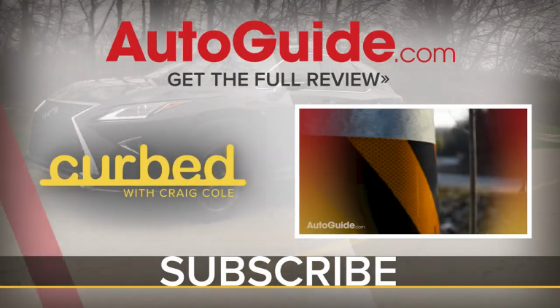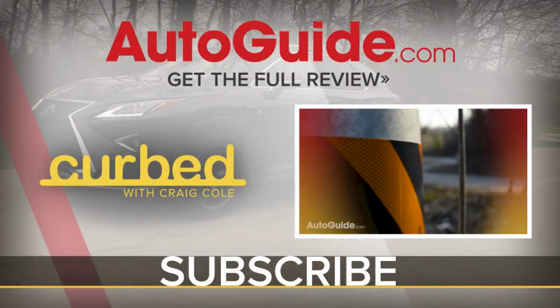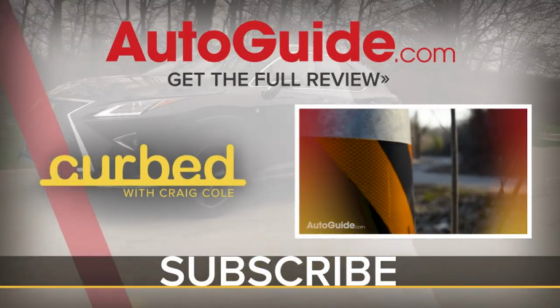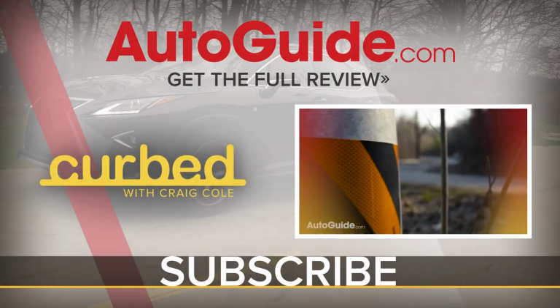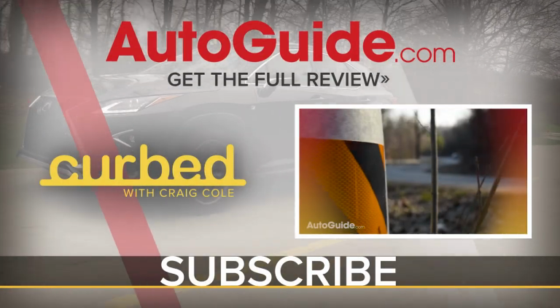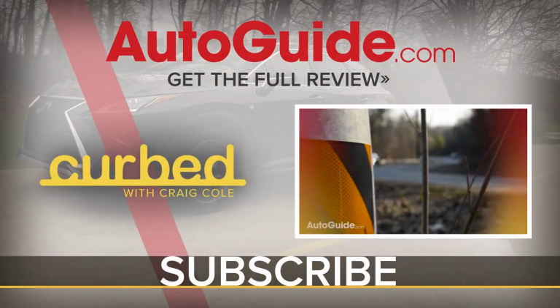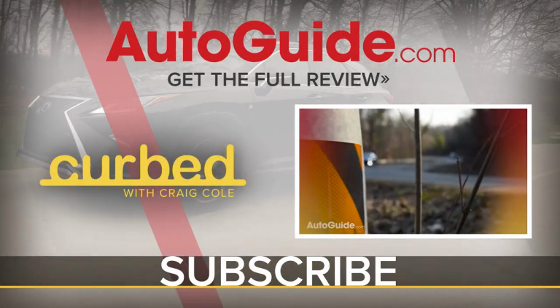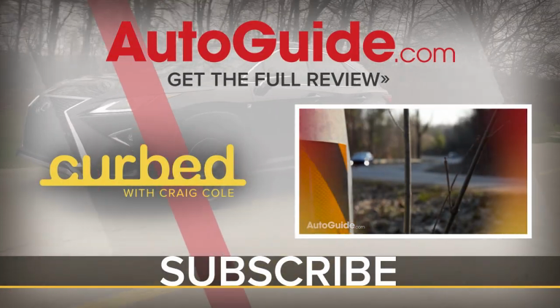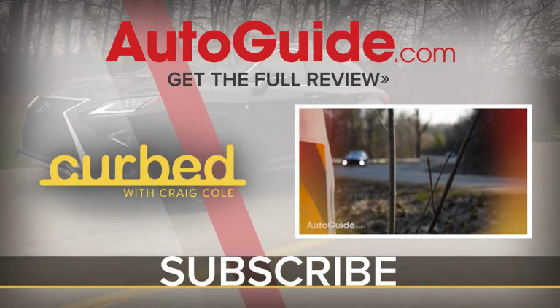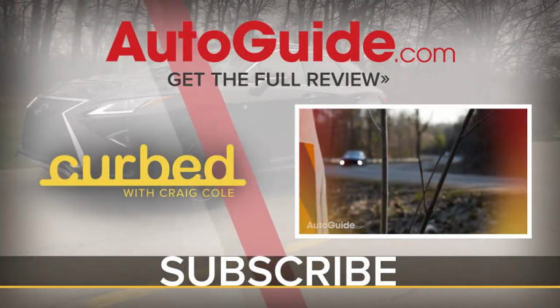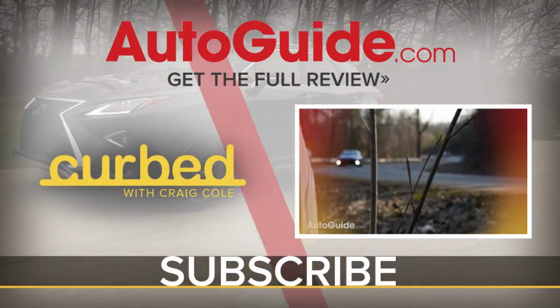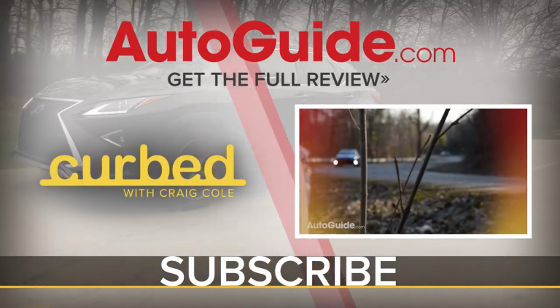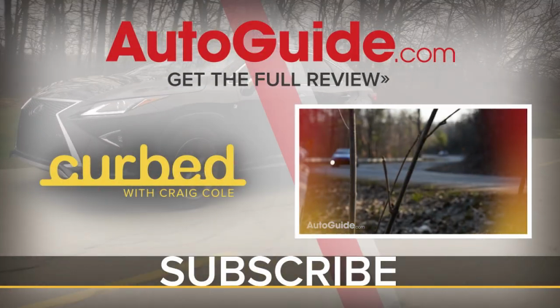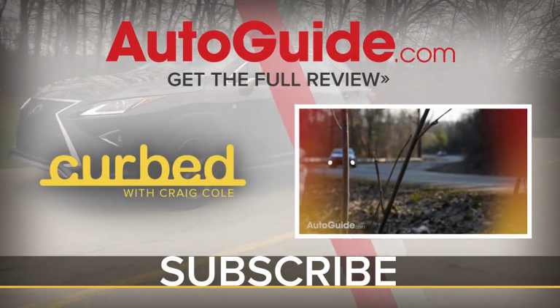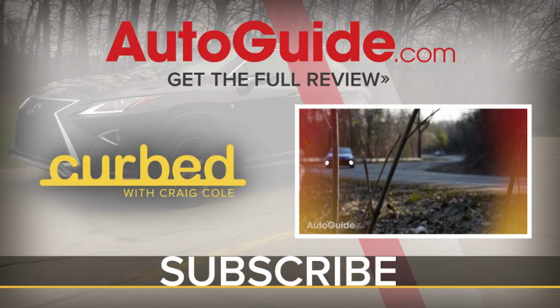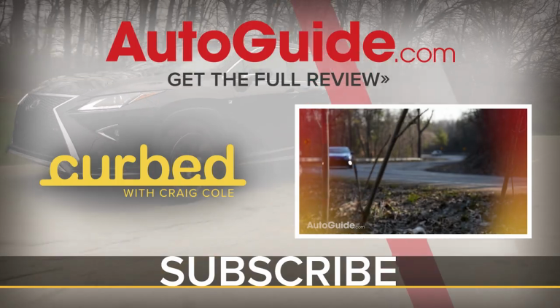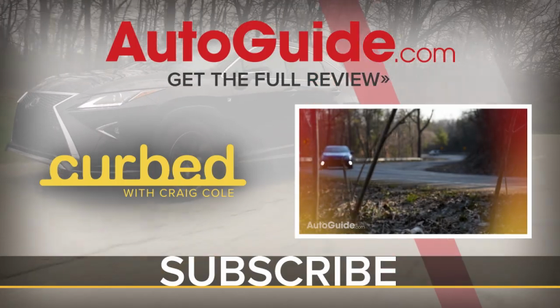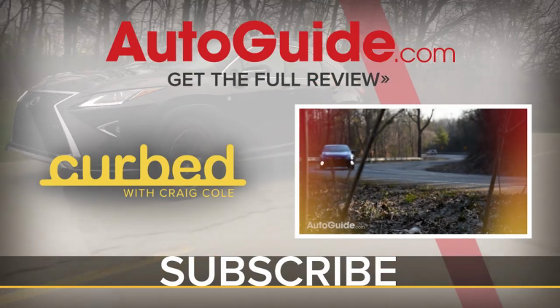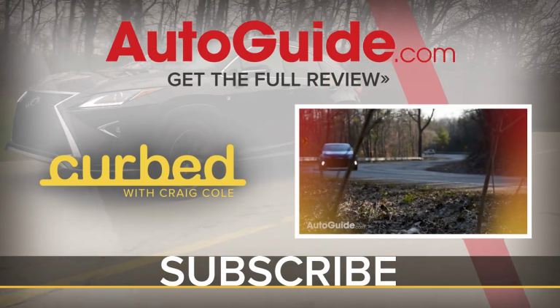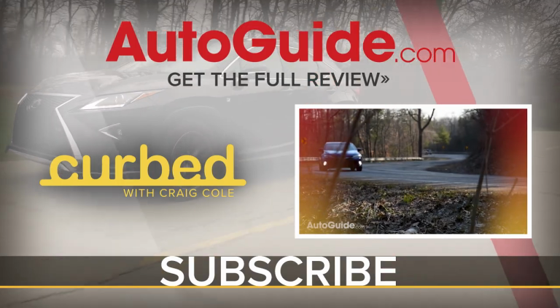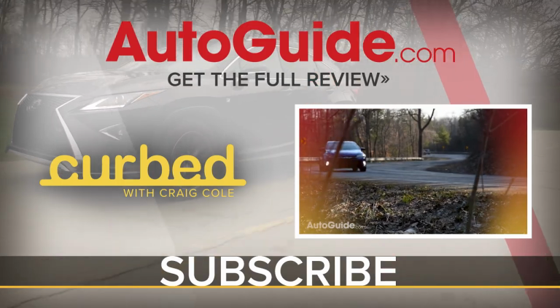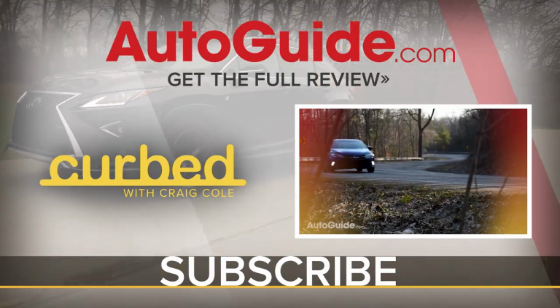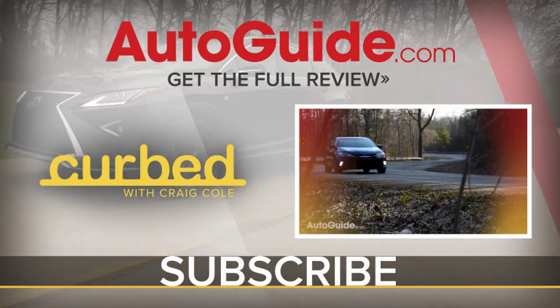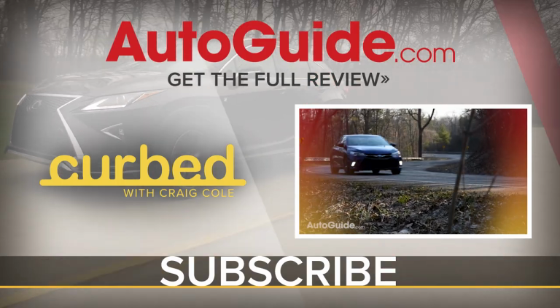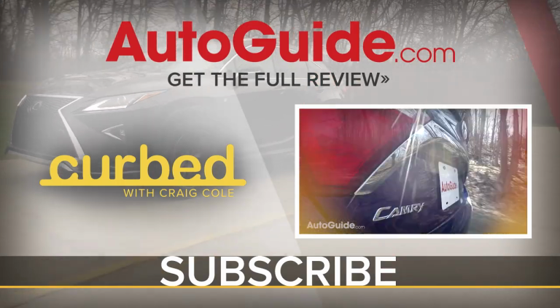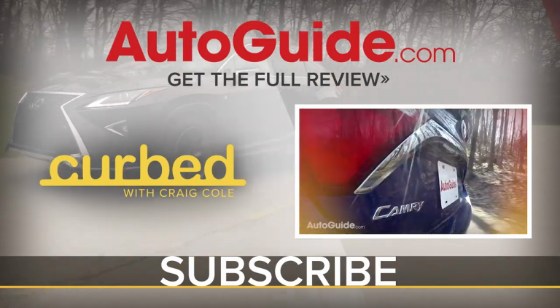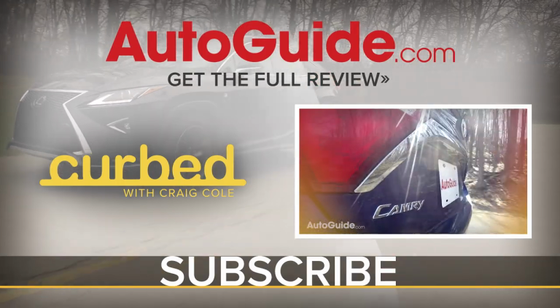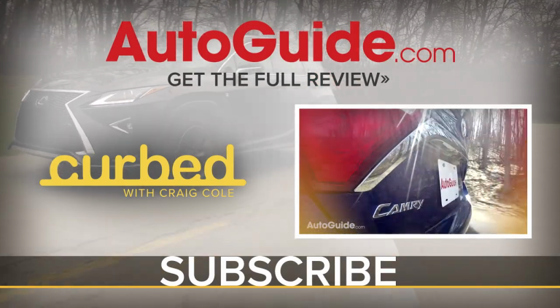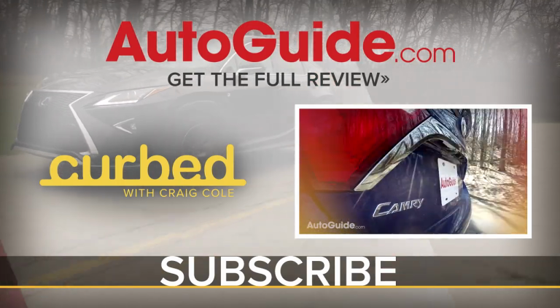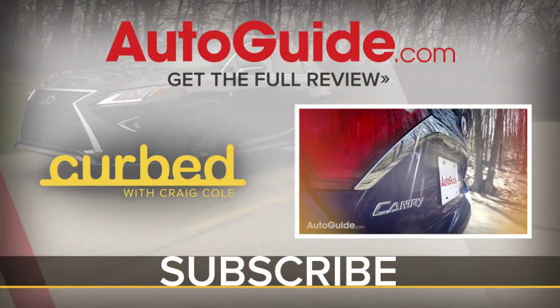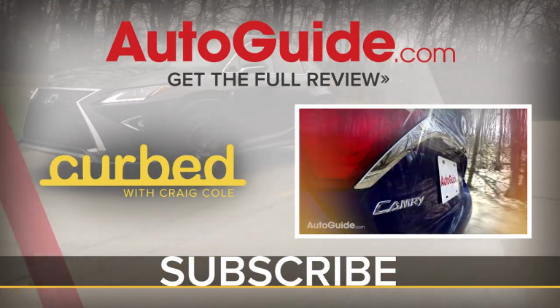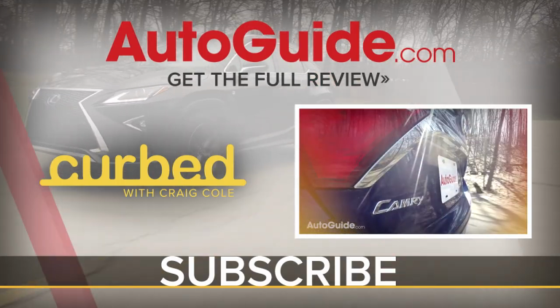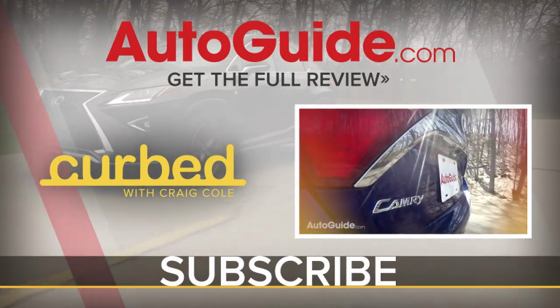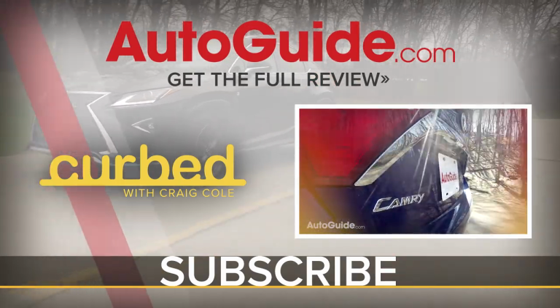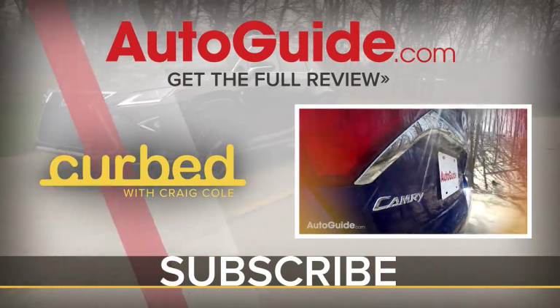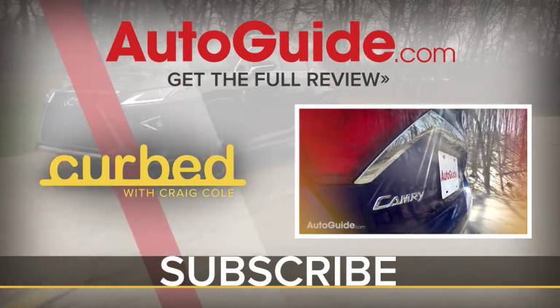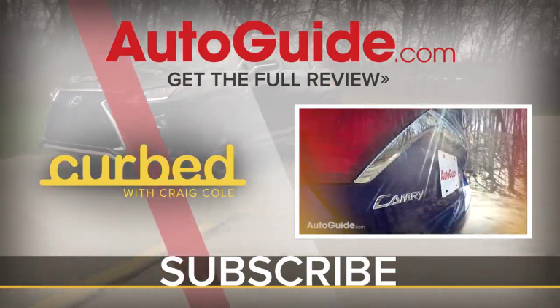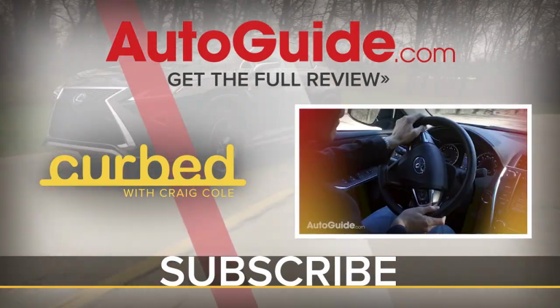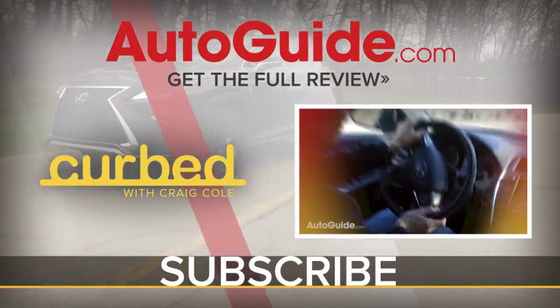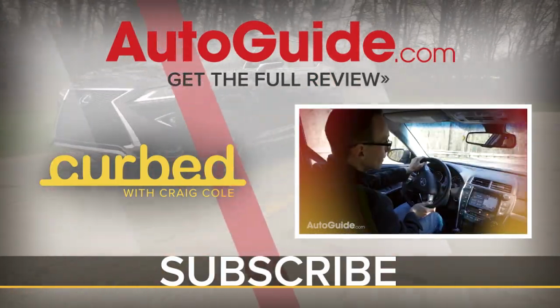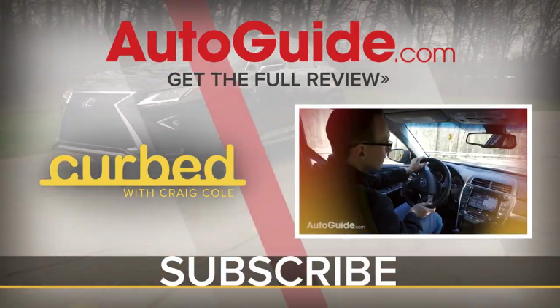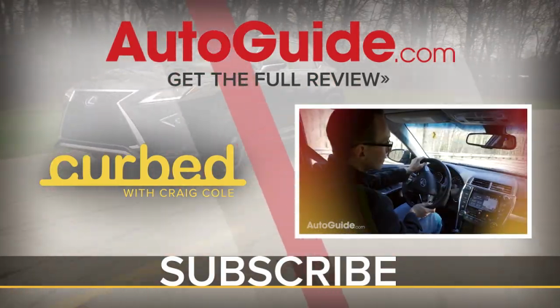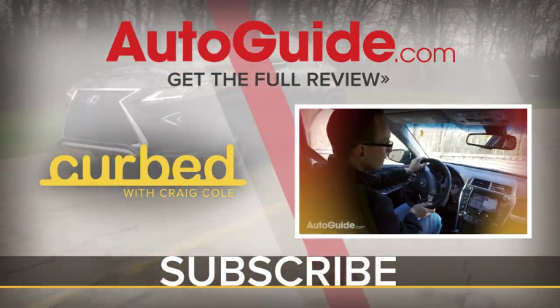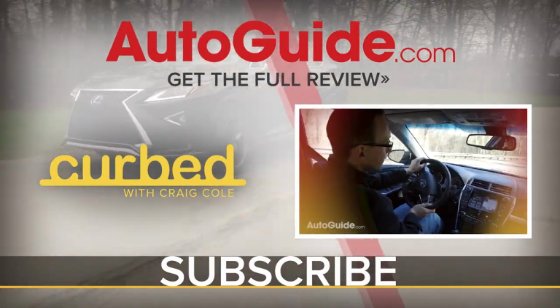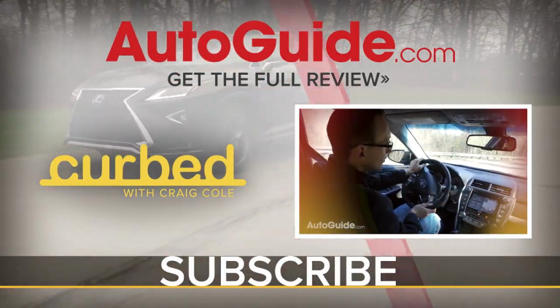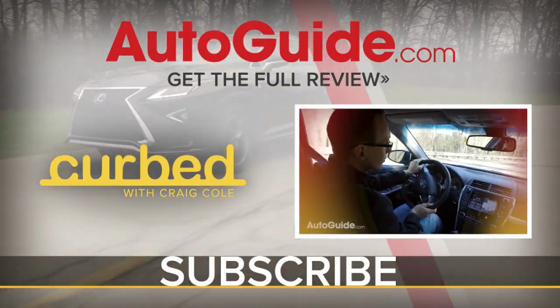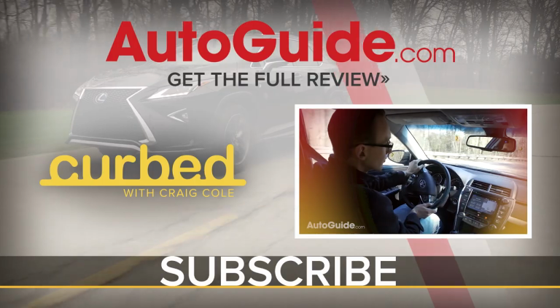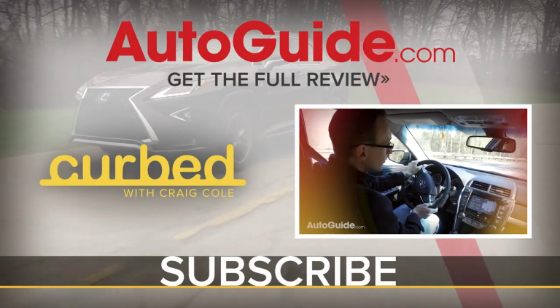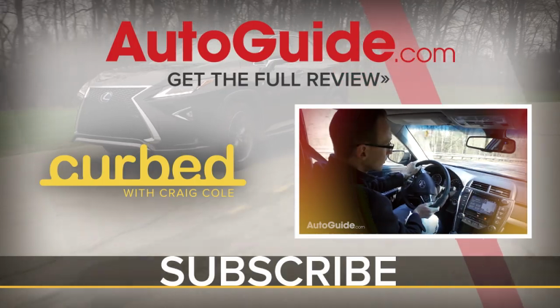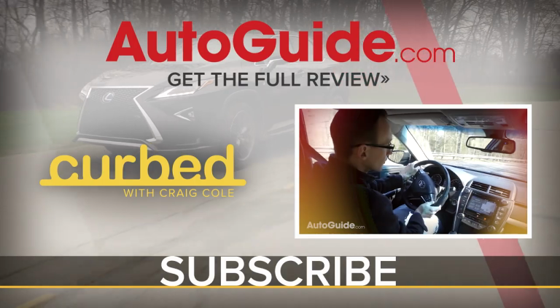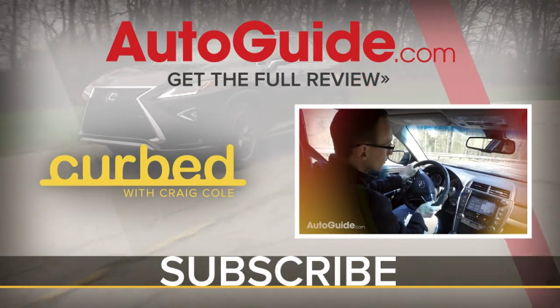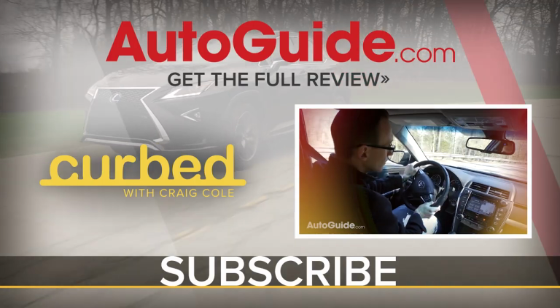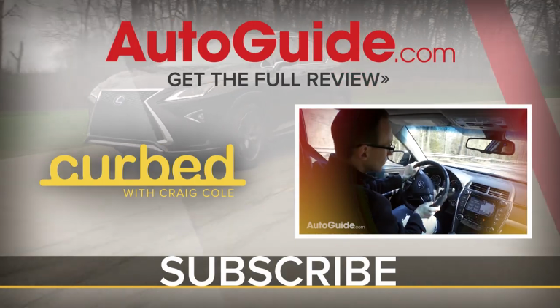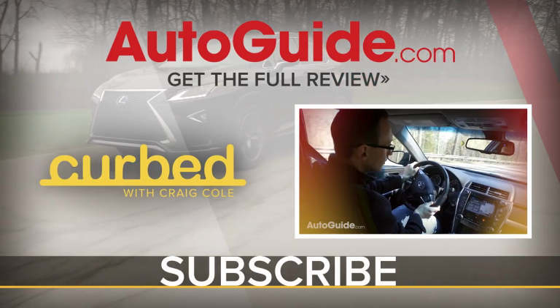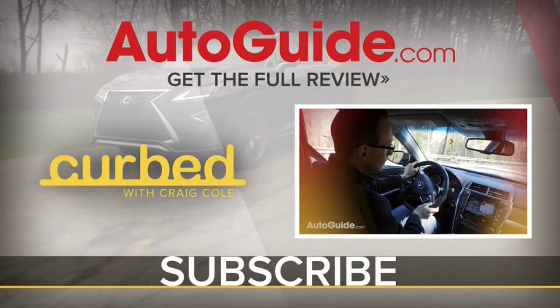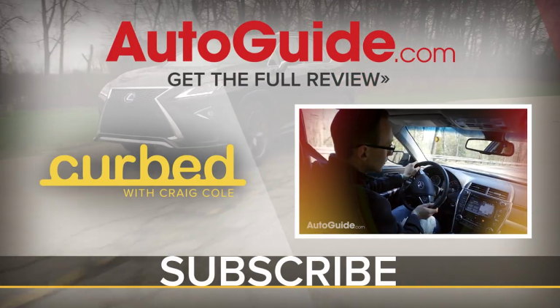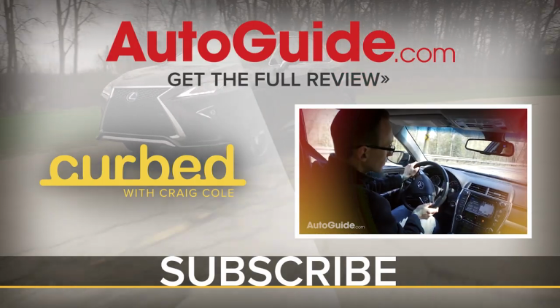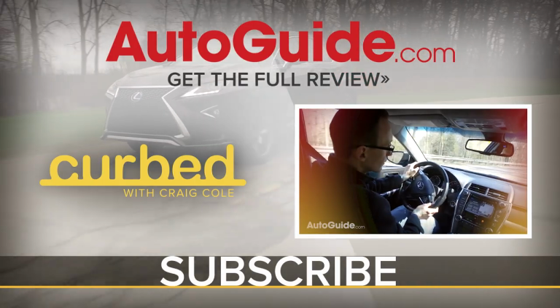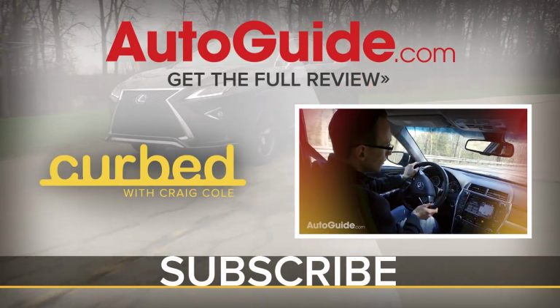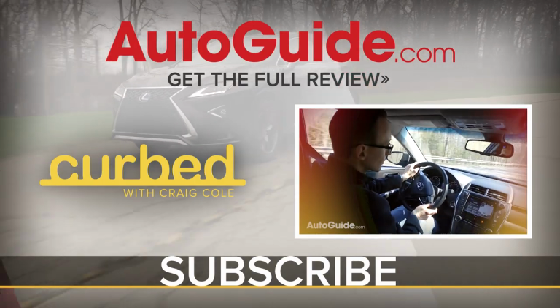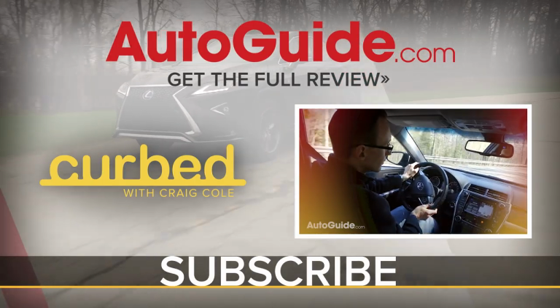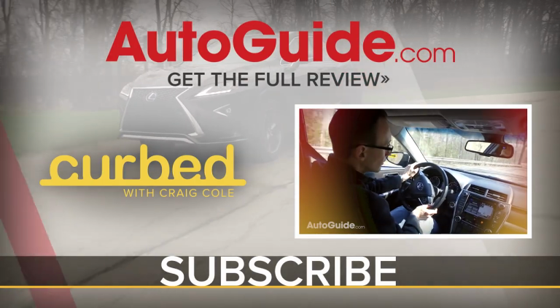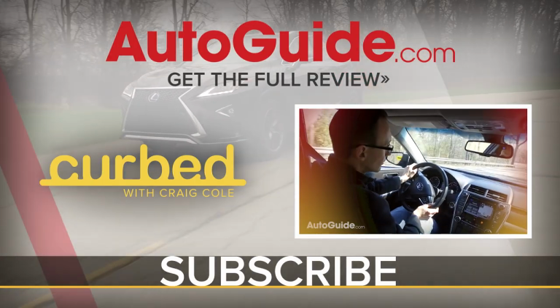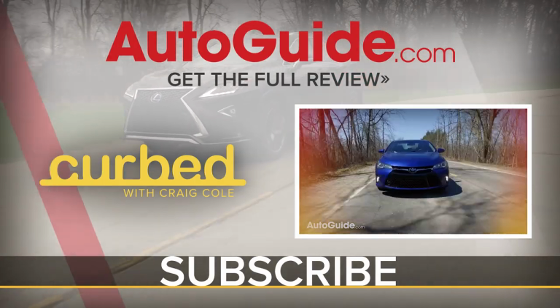Don't forget to subscribe to the AutoGuide.com YouTube channel to get all of our latest features and vehicle reviews.